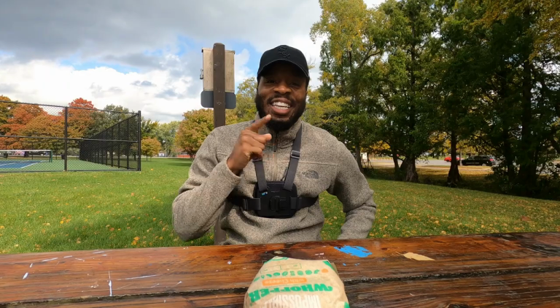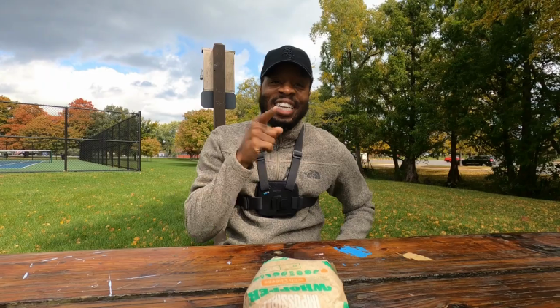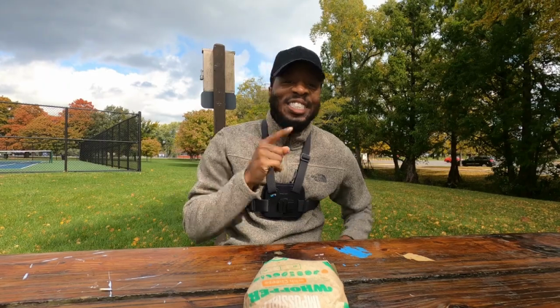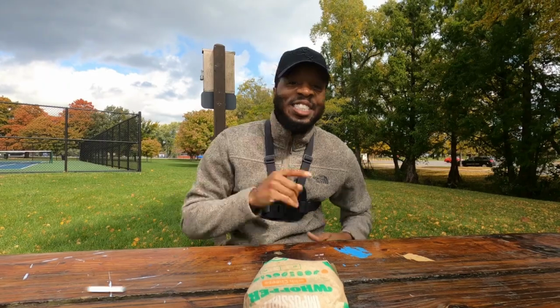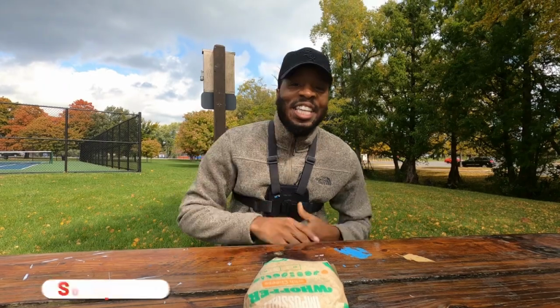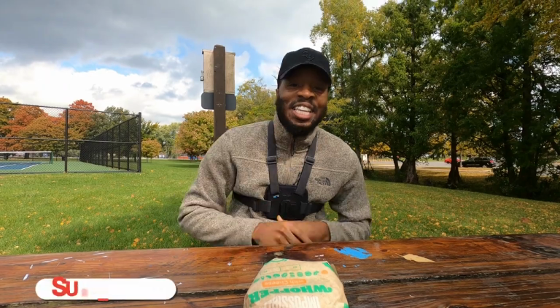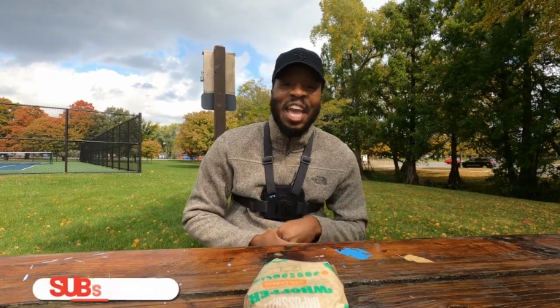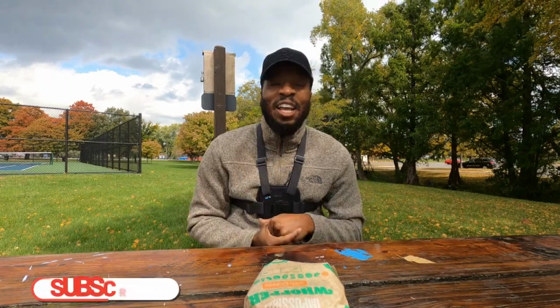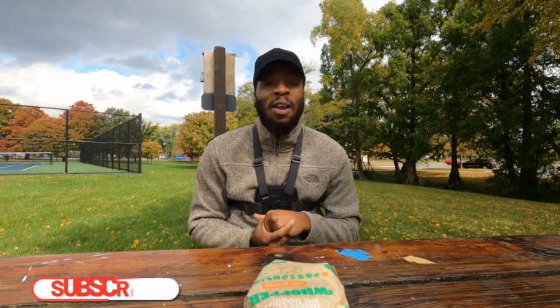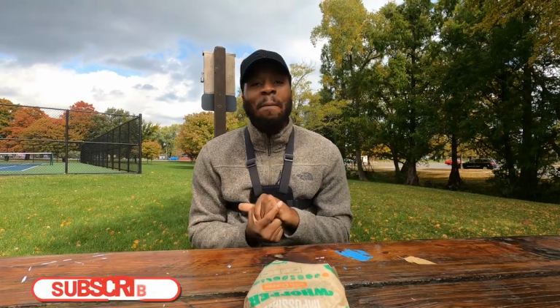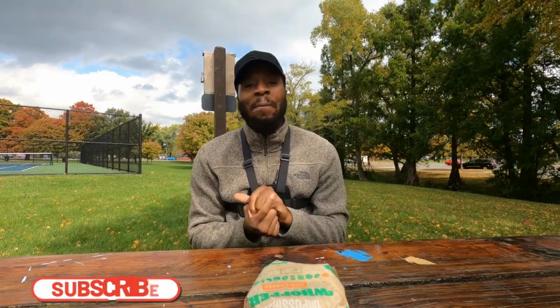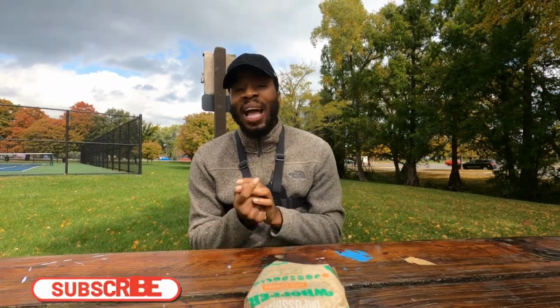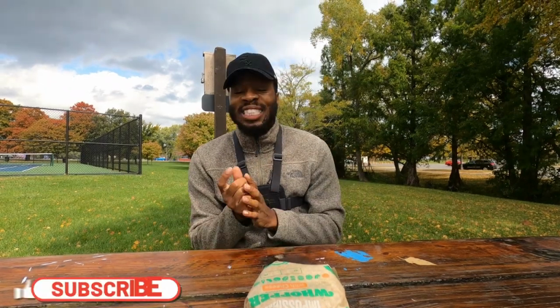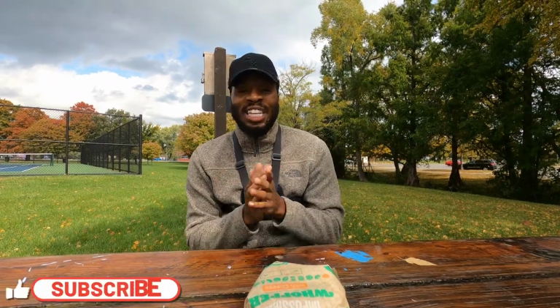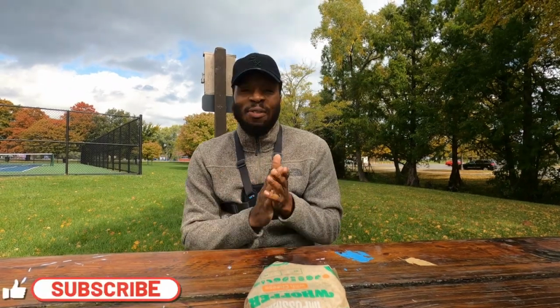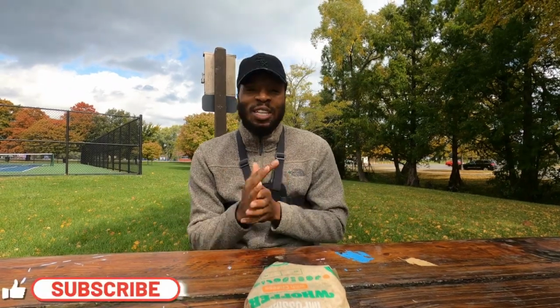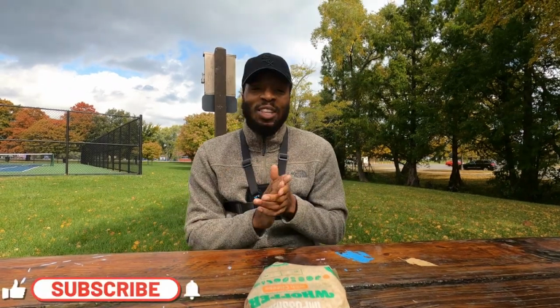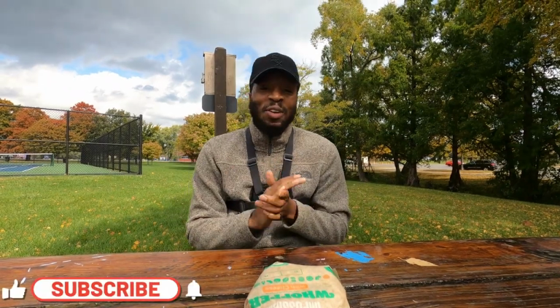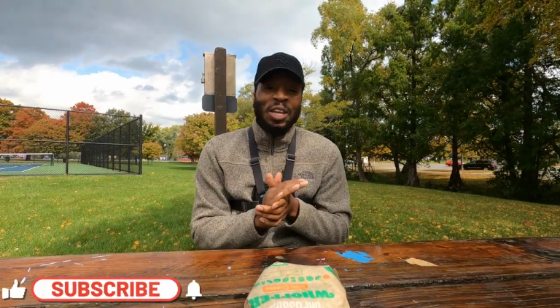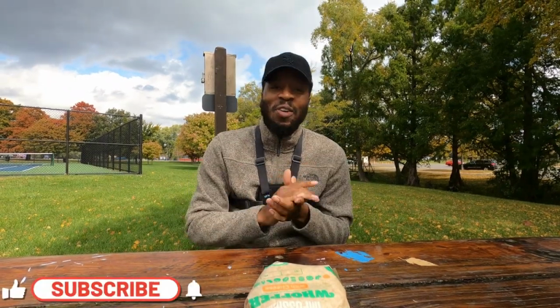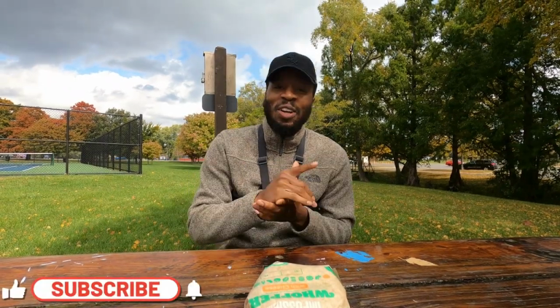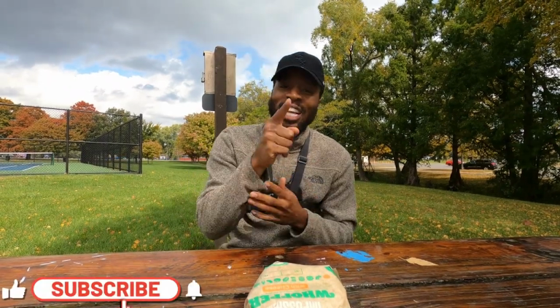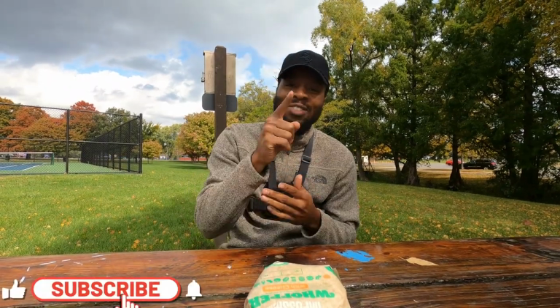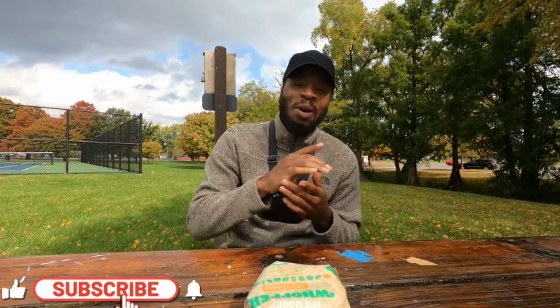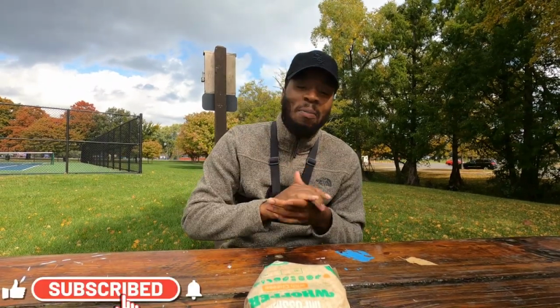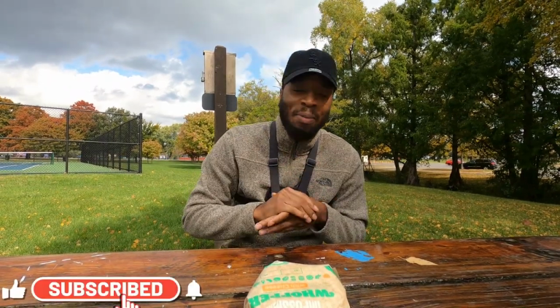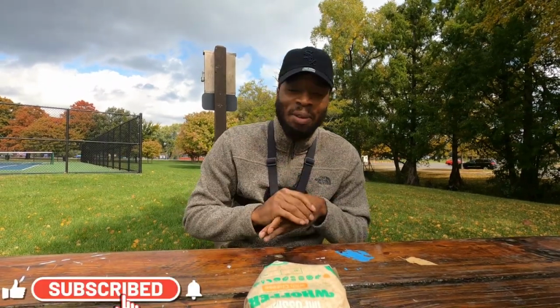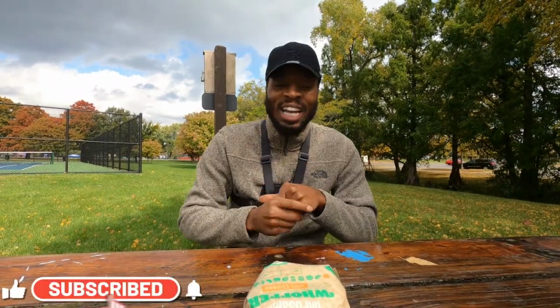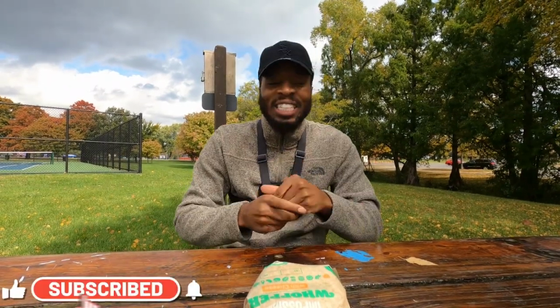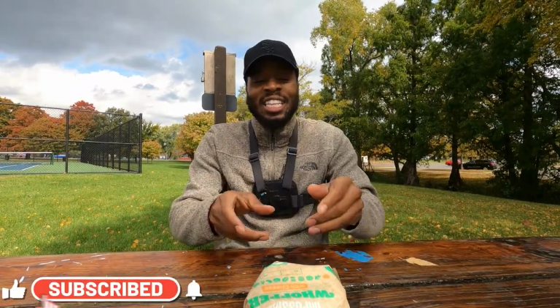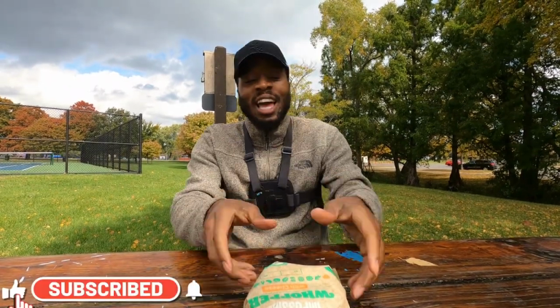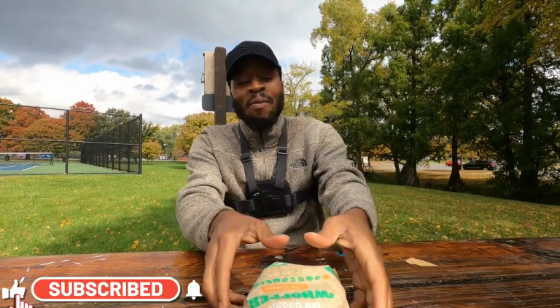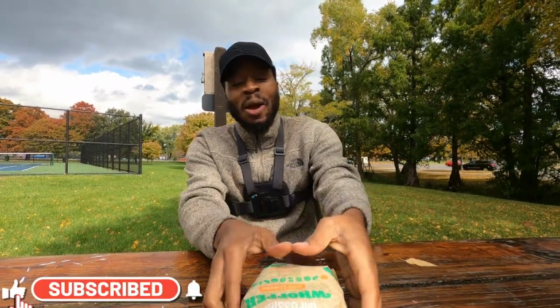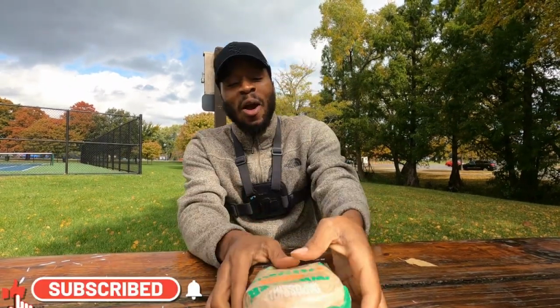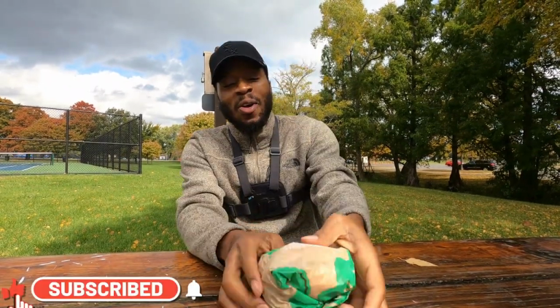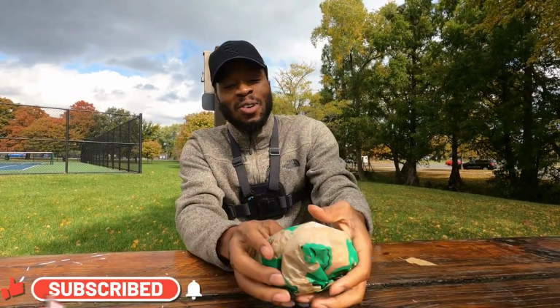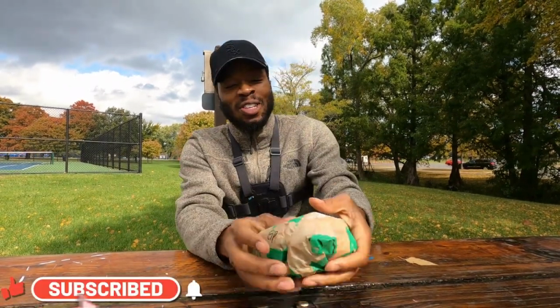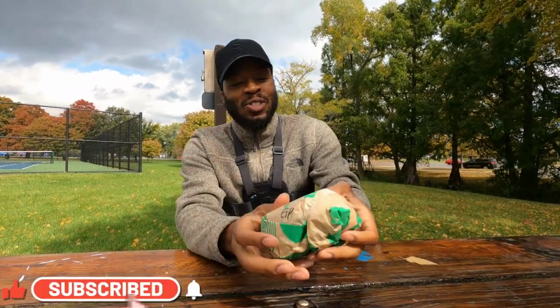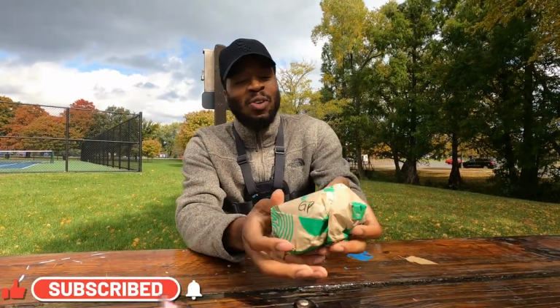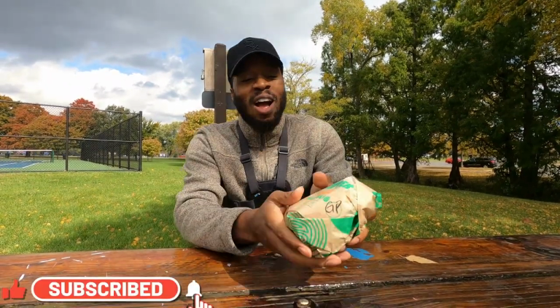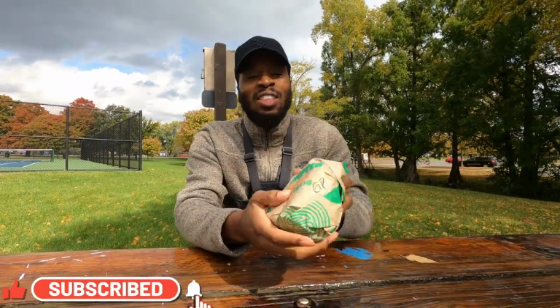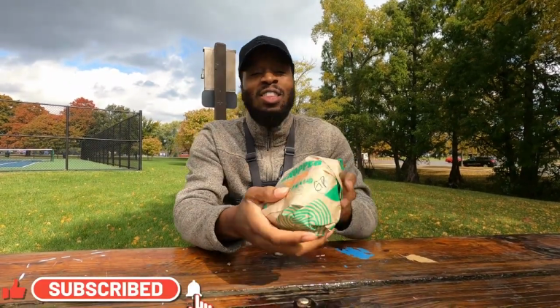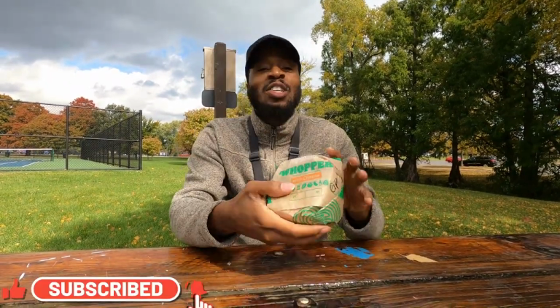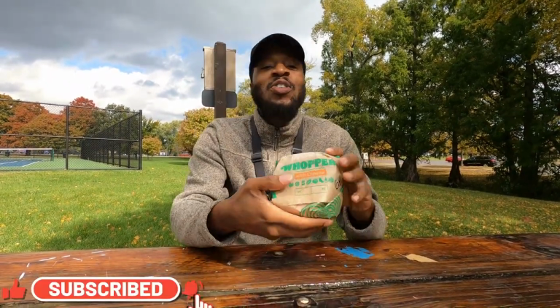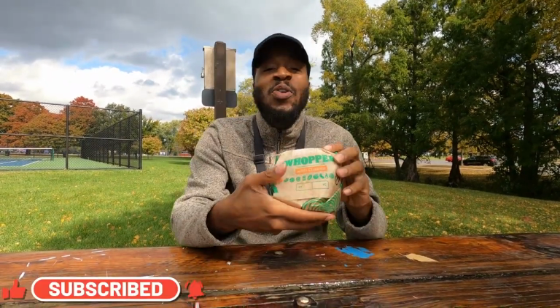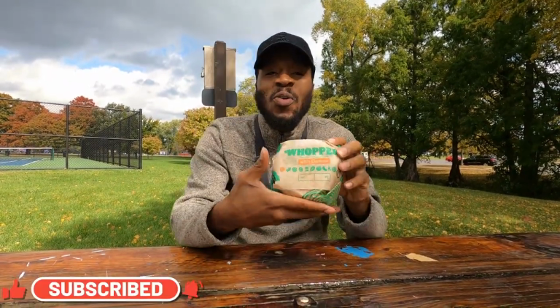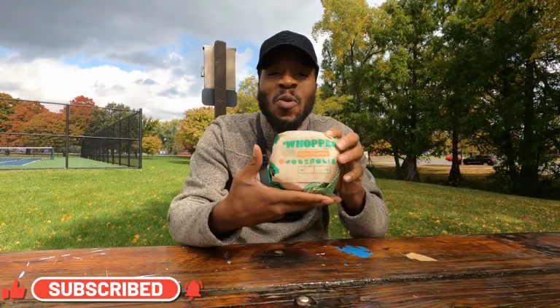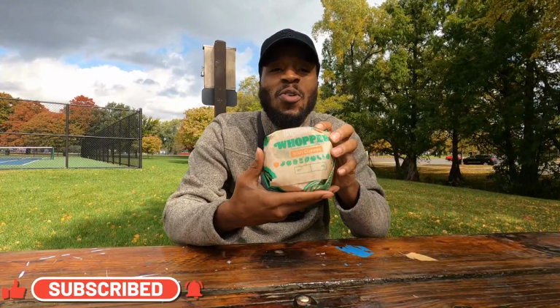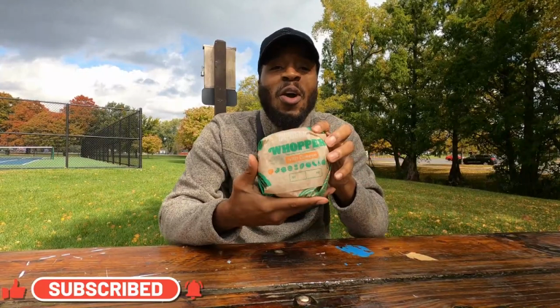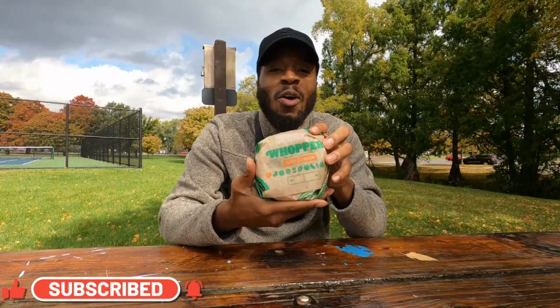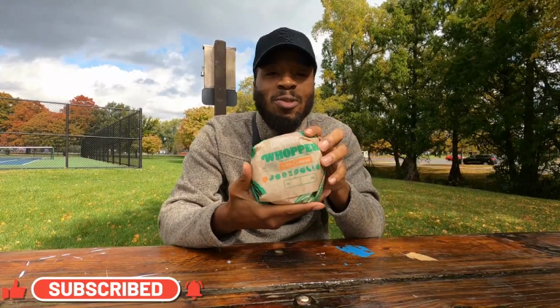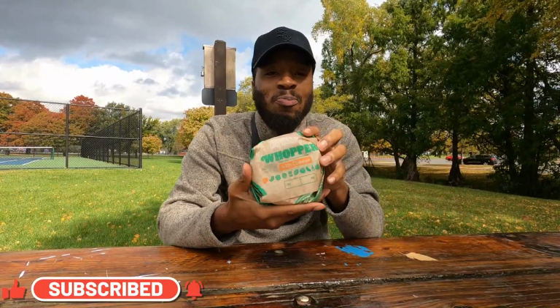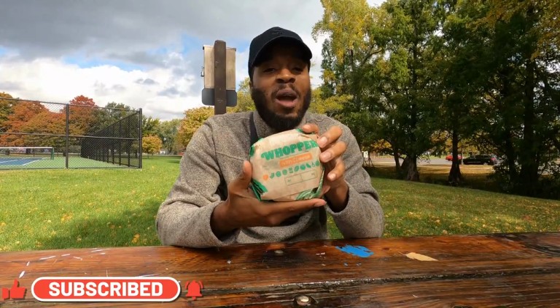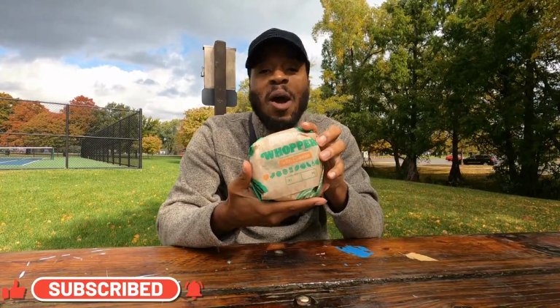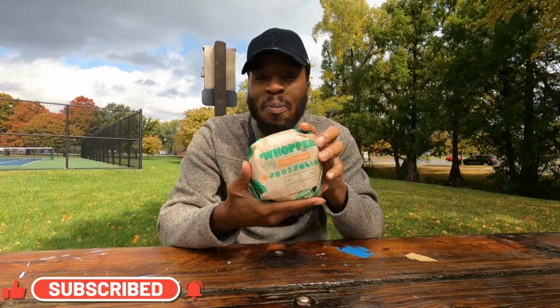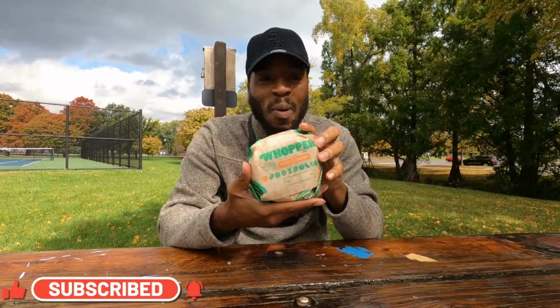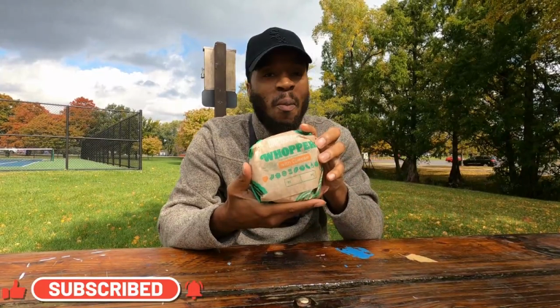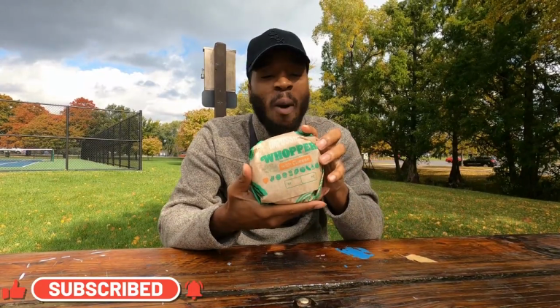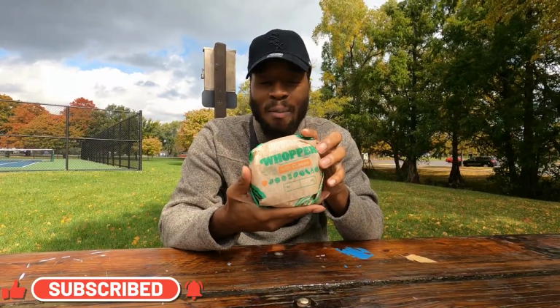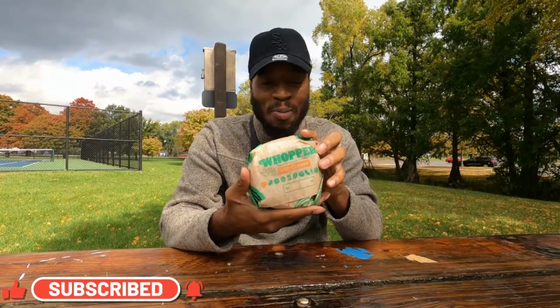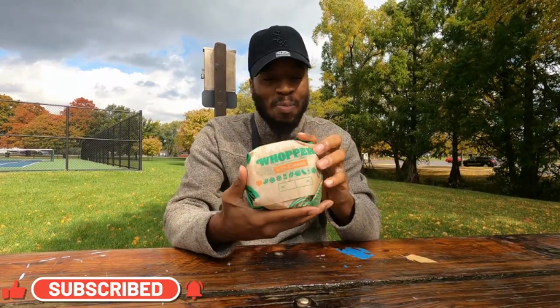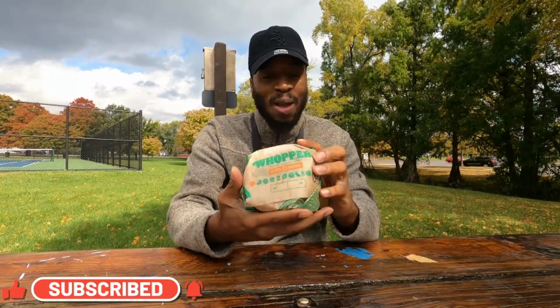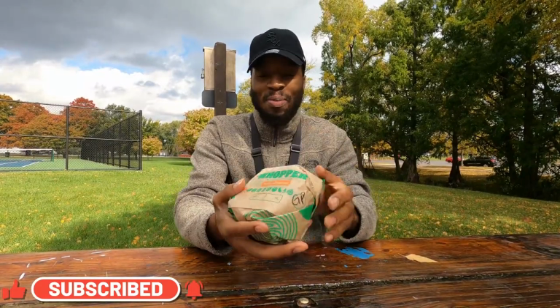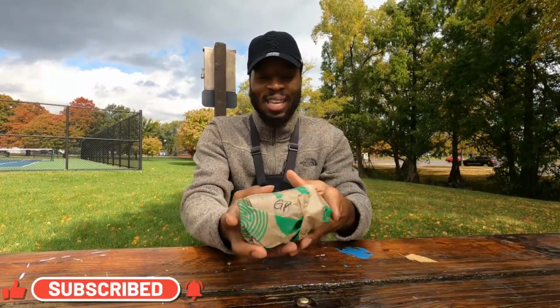It's DDK and I'm back today with another video. Guess what, baby? Today we are going to try the new Ghost Pepper Whopper, baby.